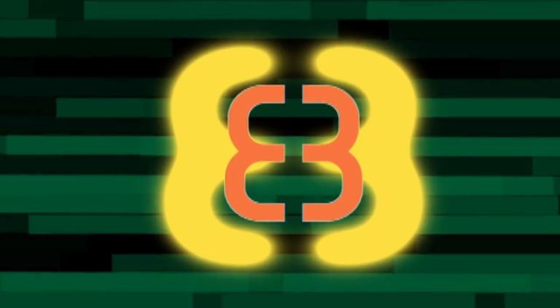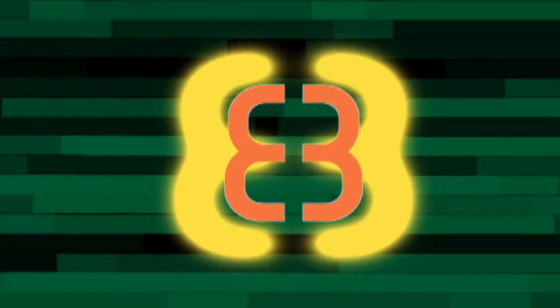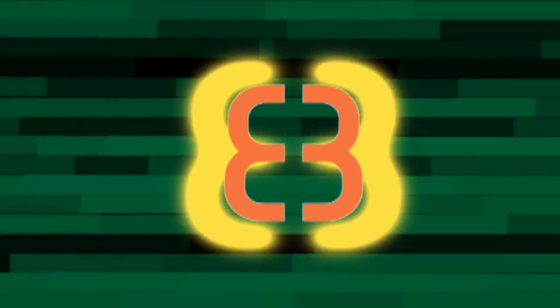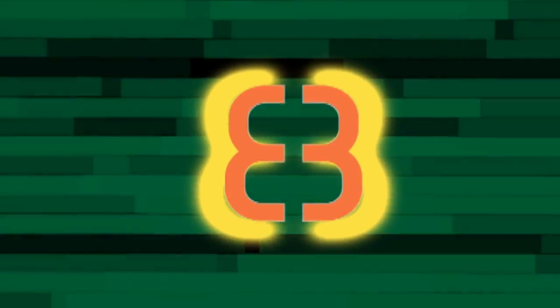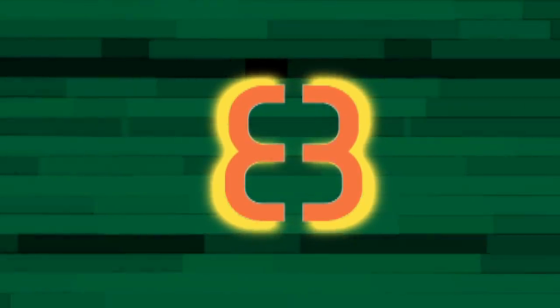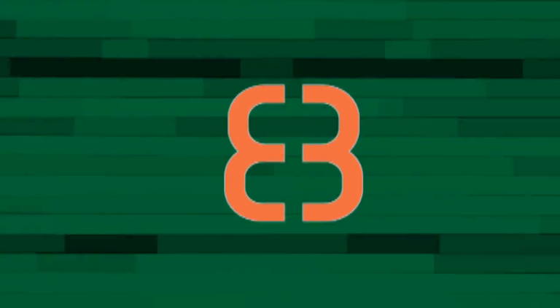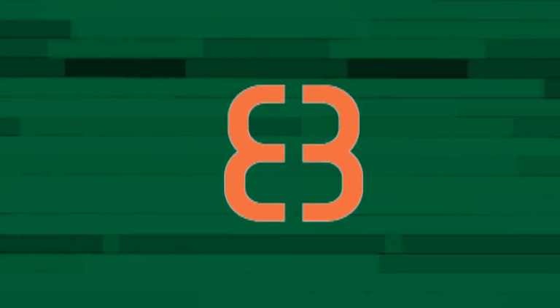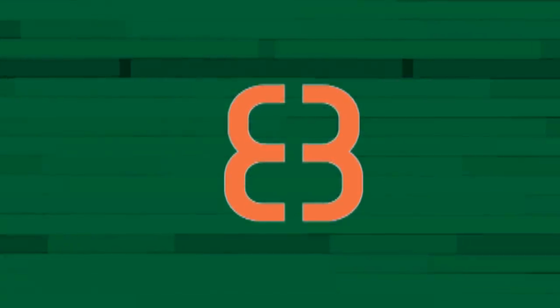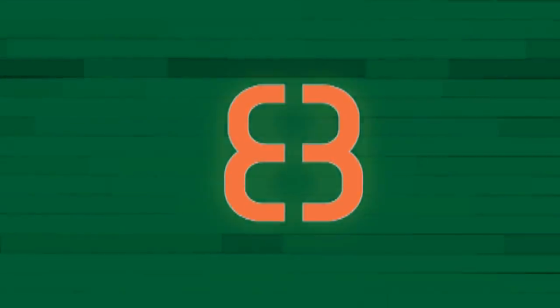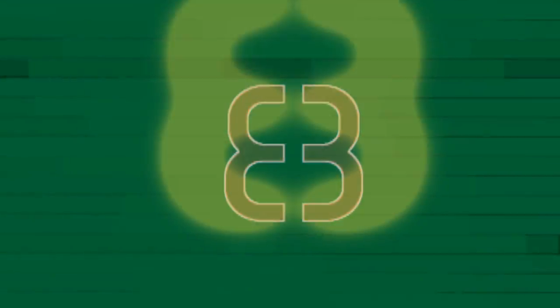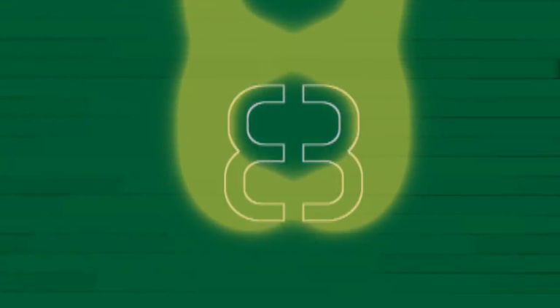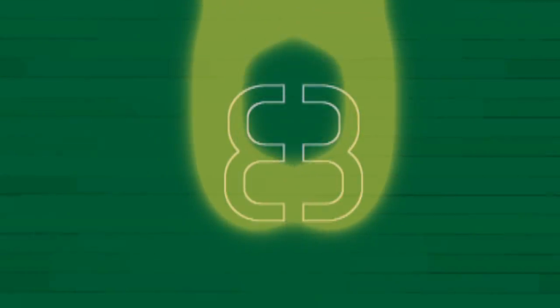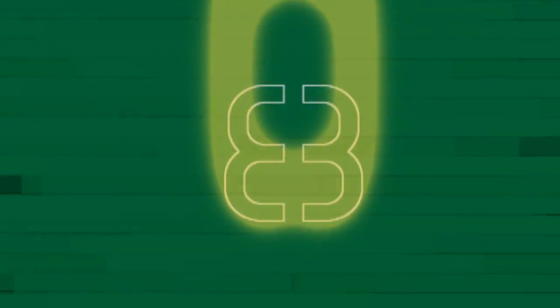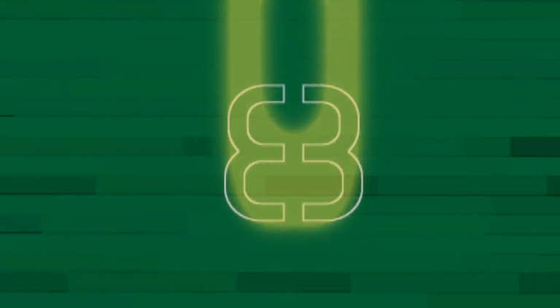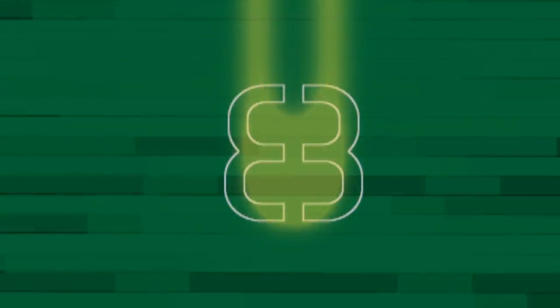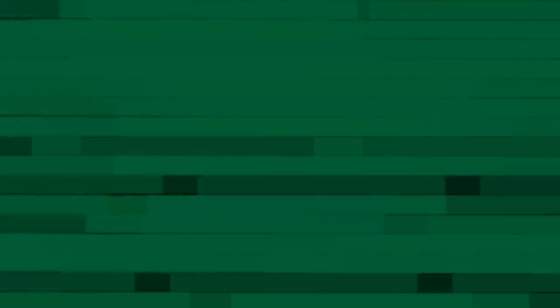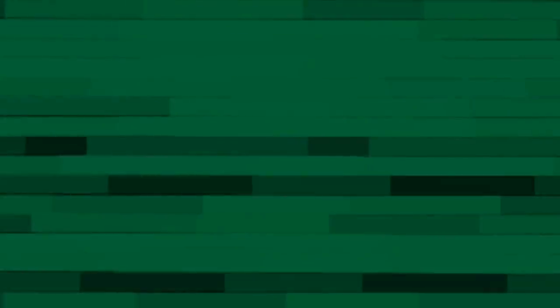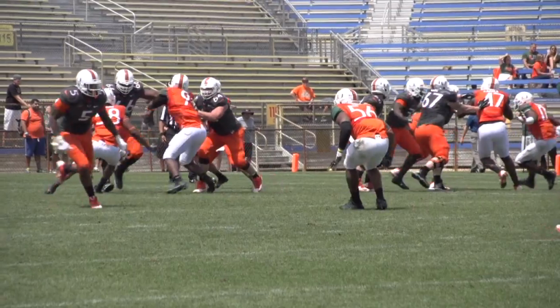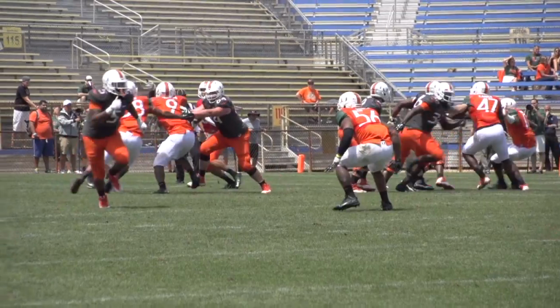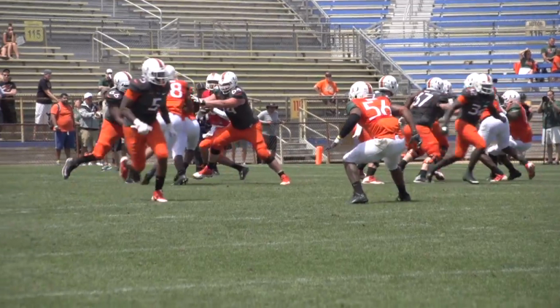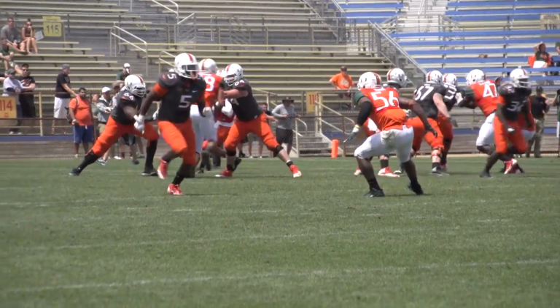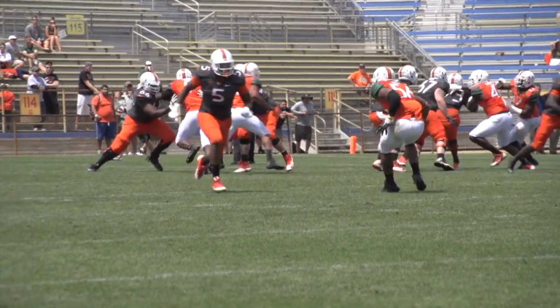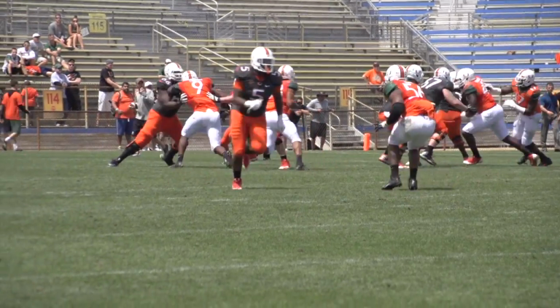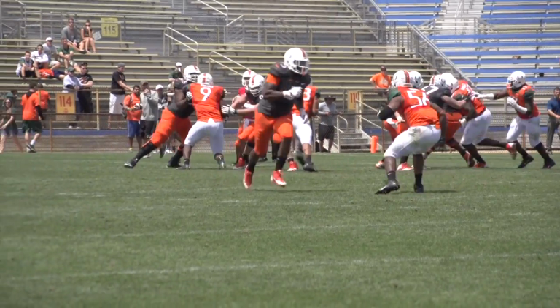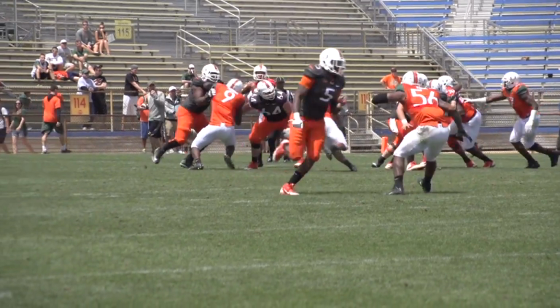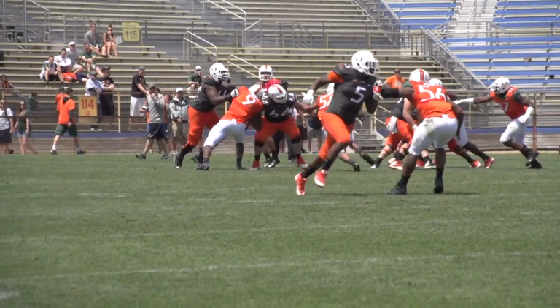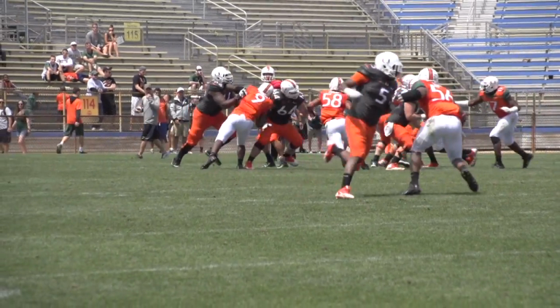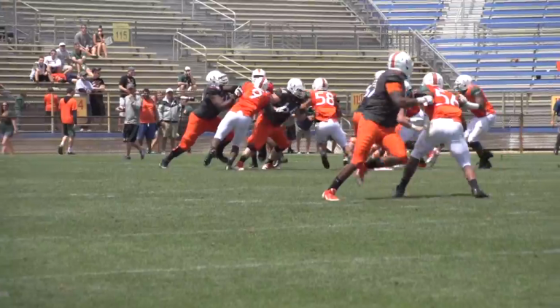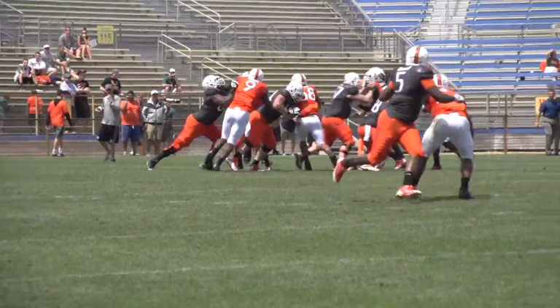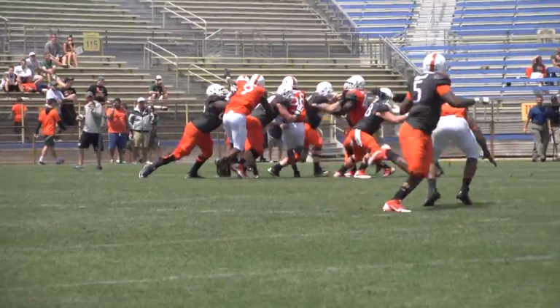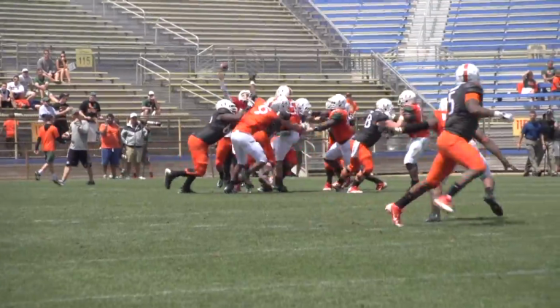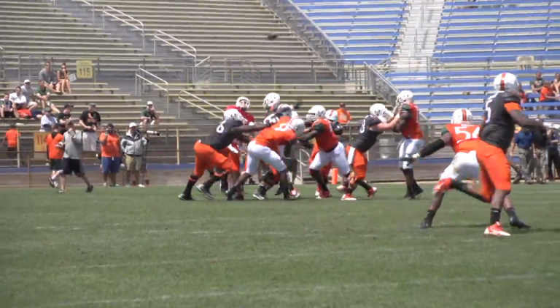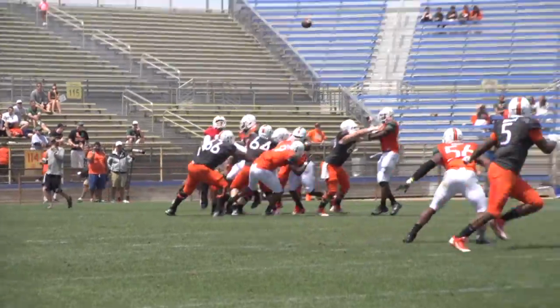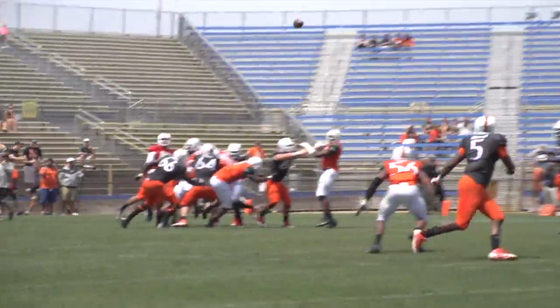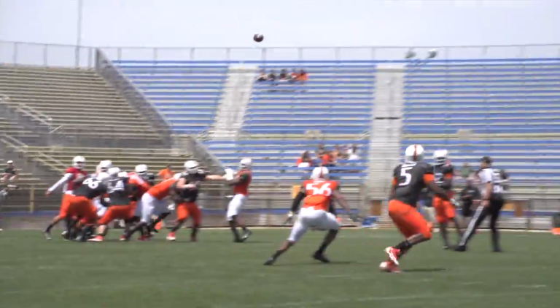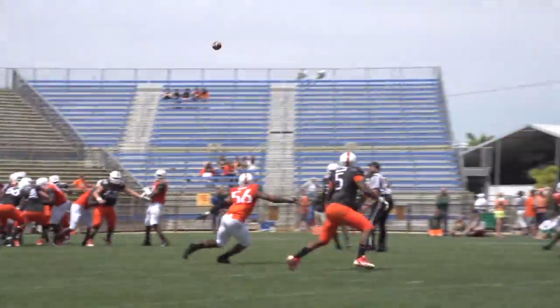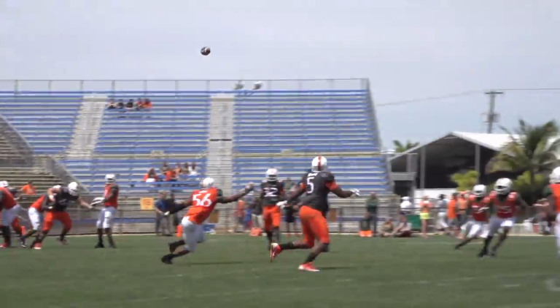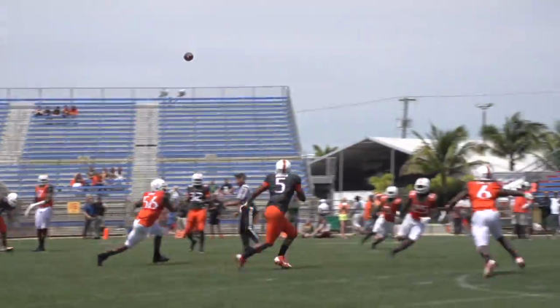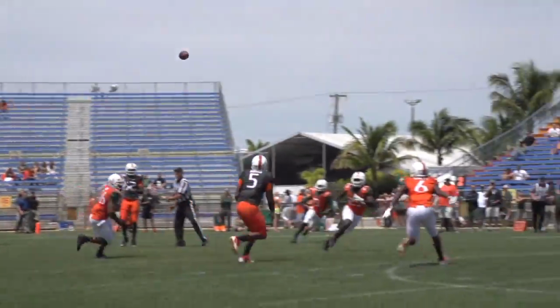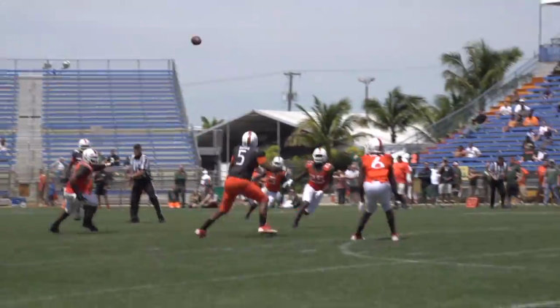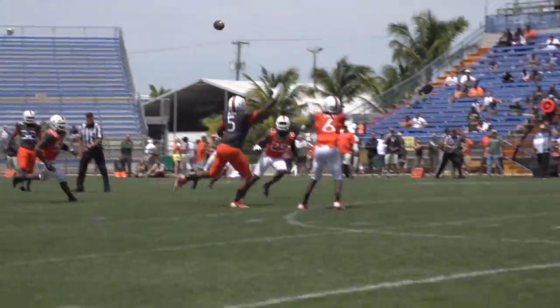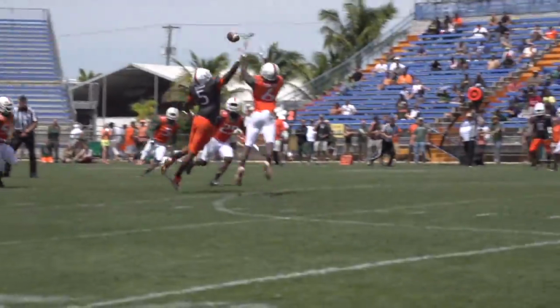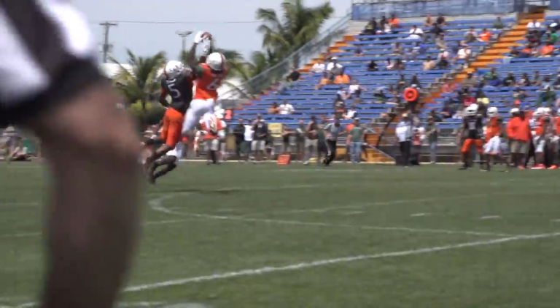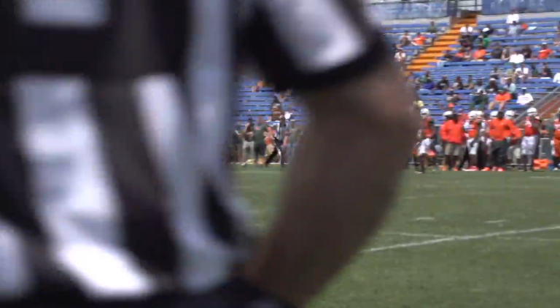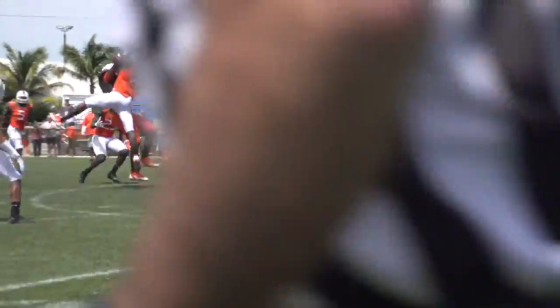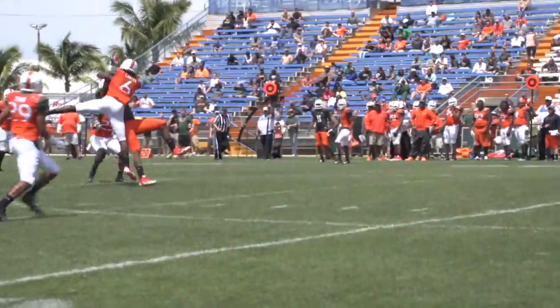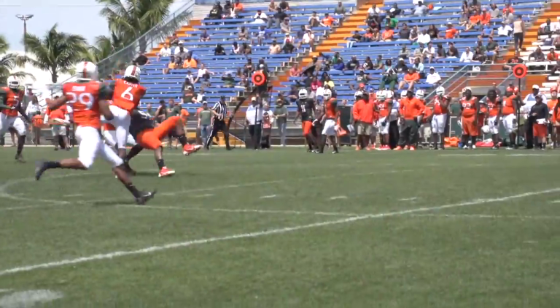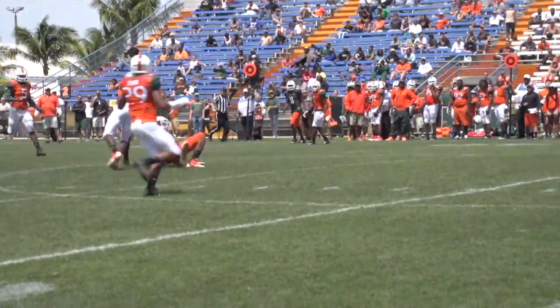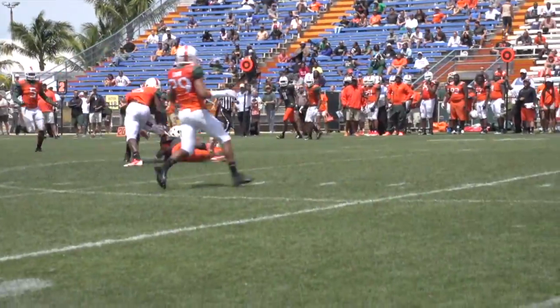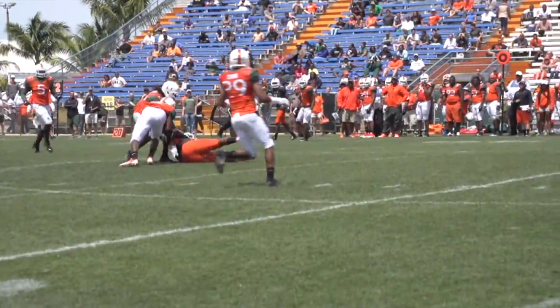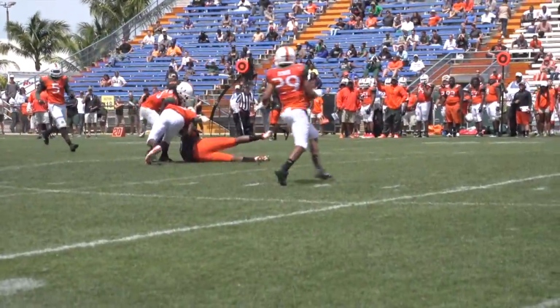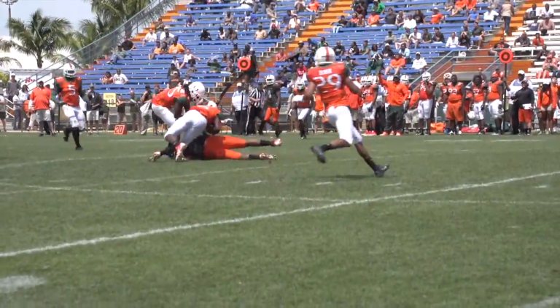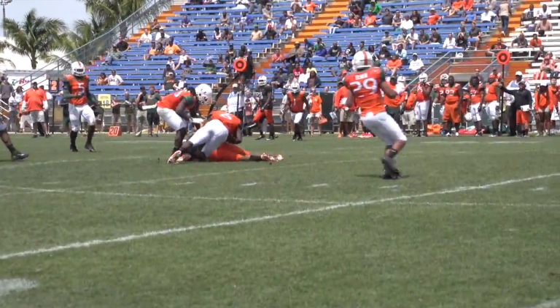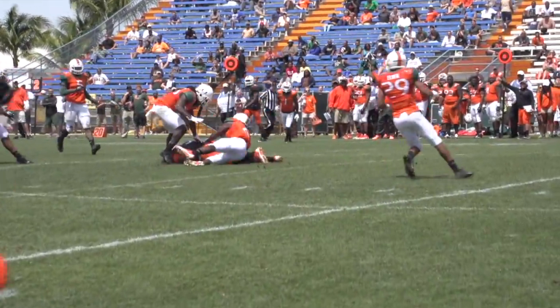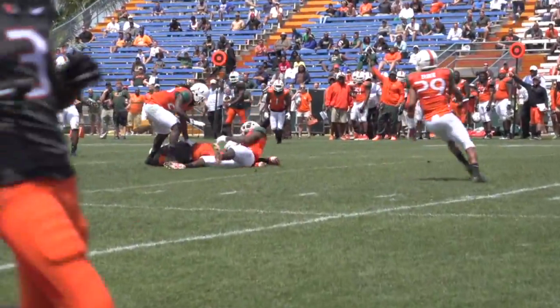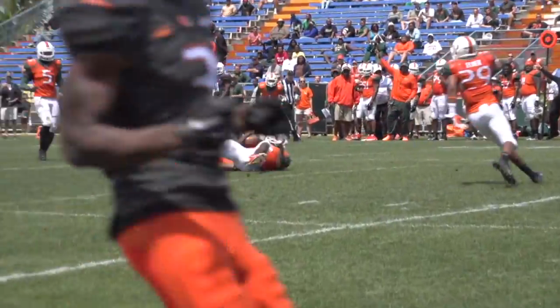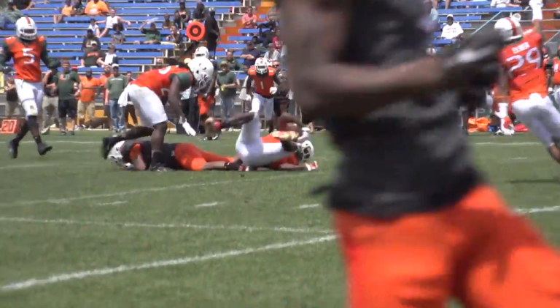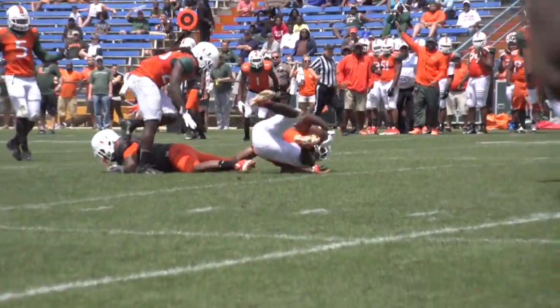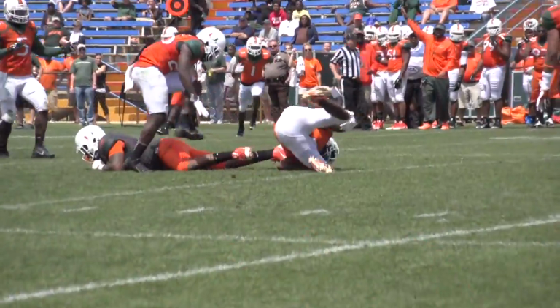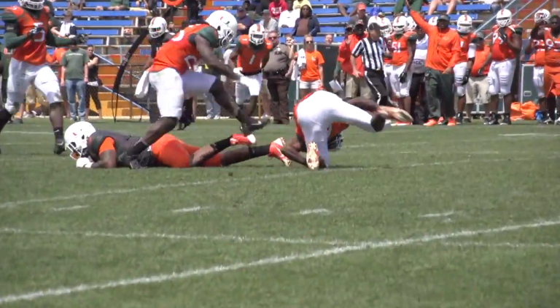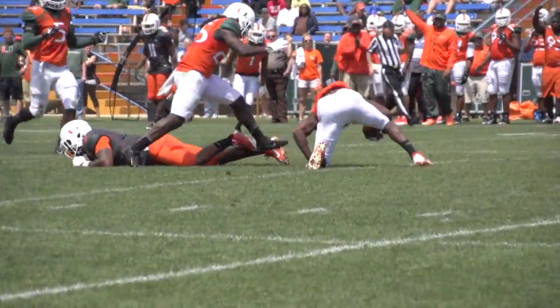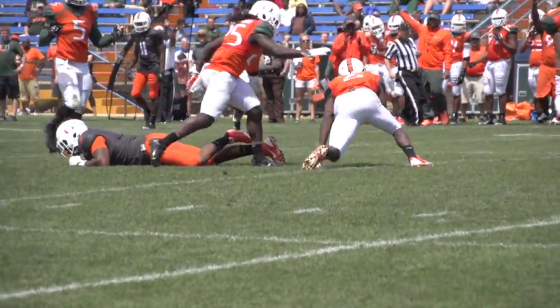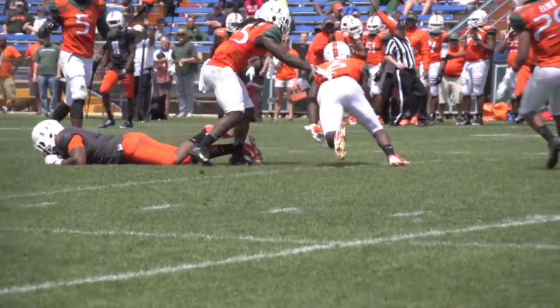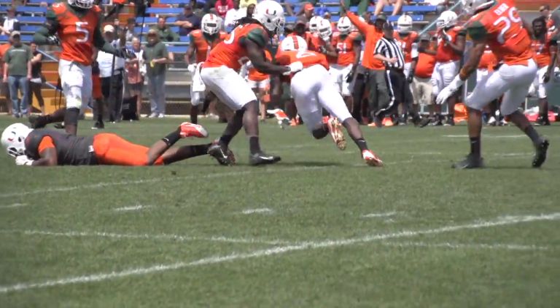Play number 8: Brad Kaya for Stanish Dobar down the middle and Jamal Carter is there for an interception.